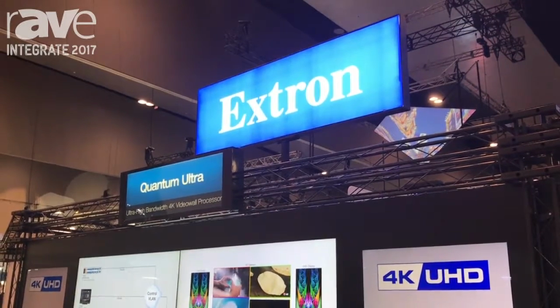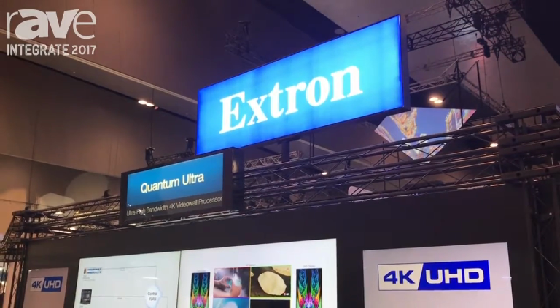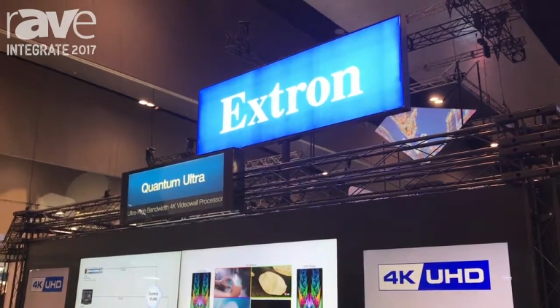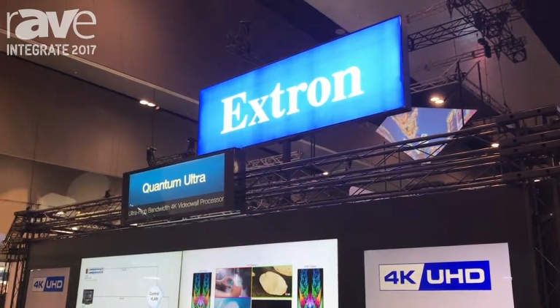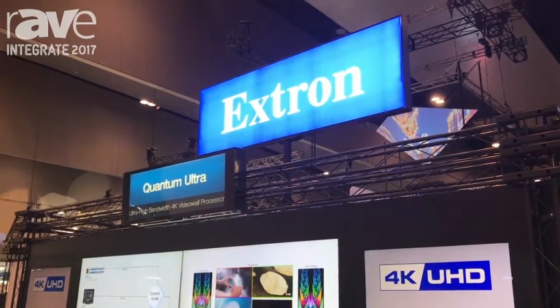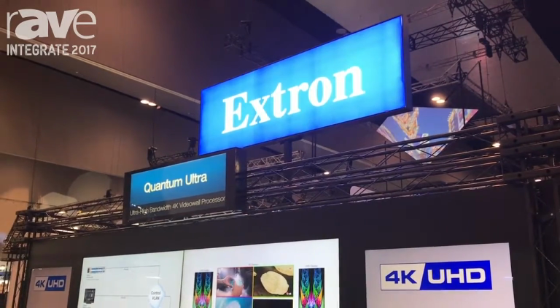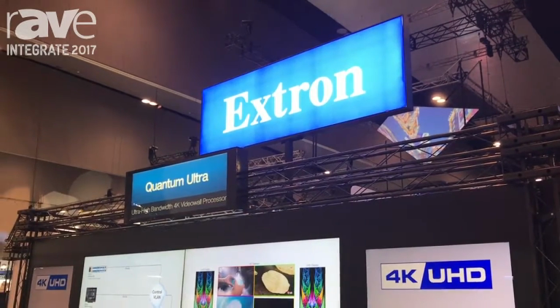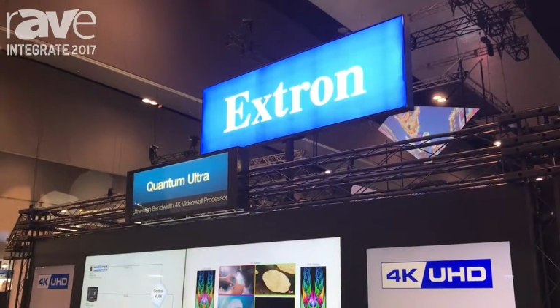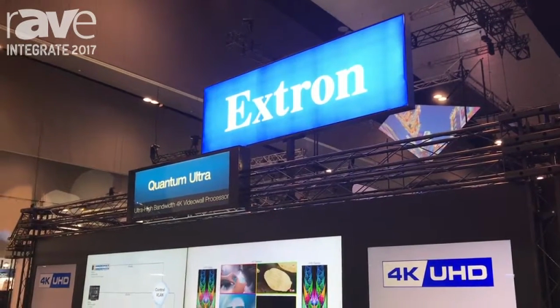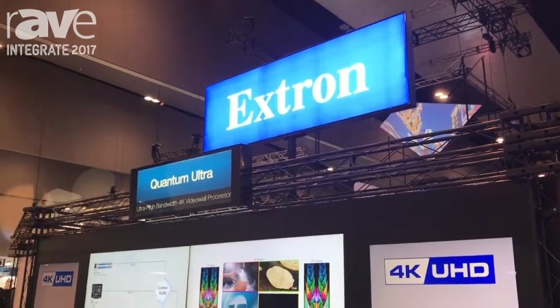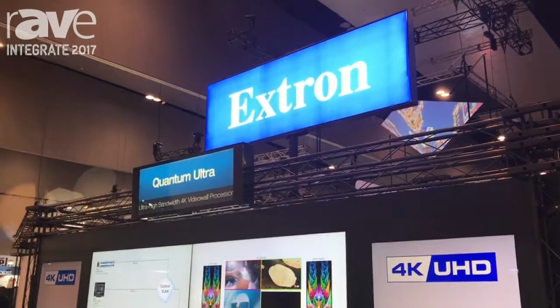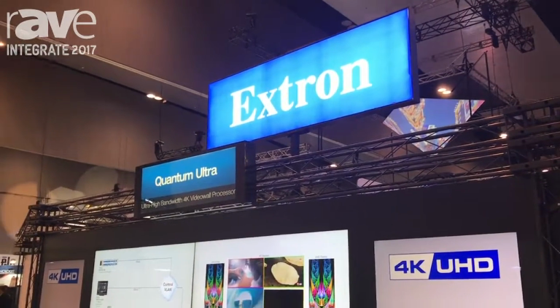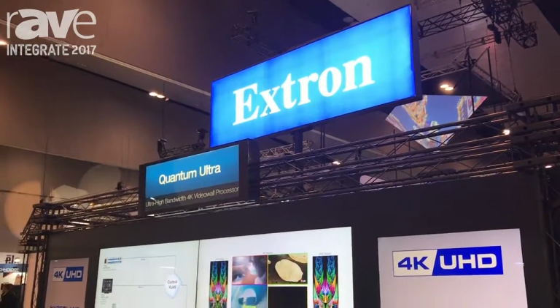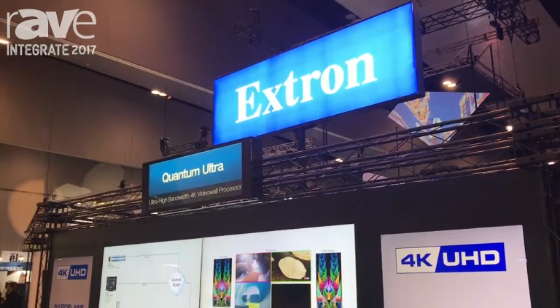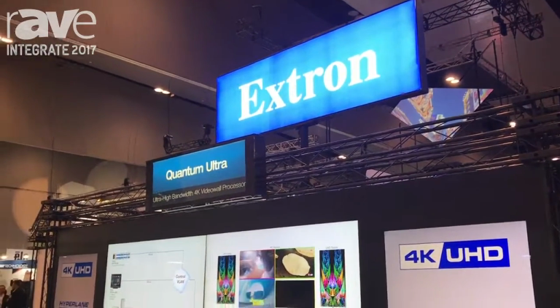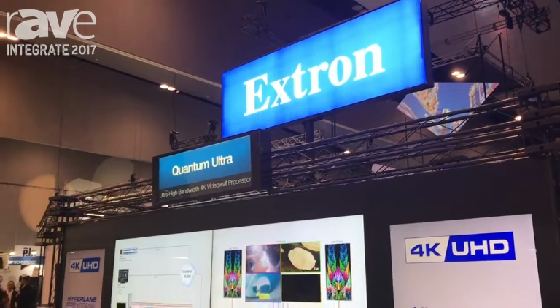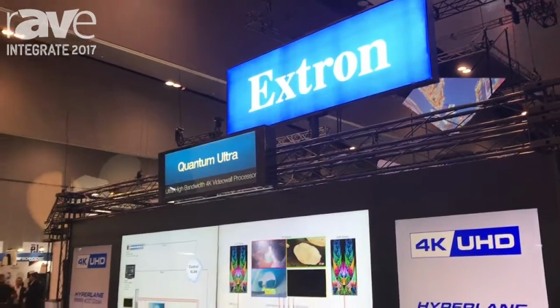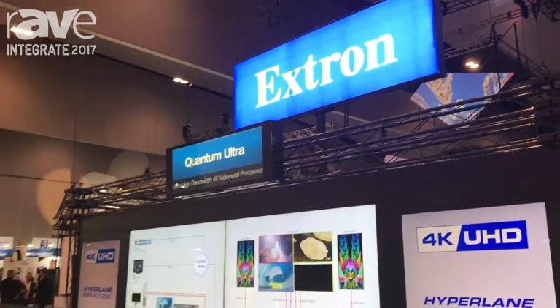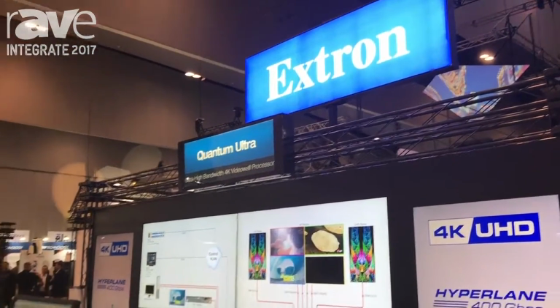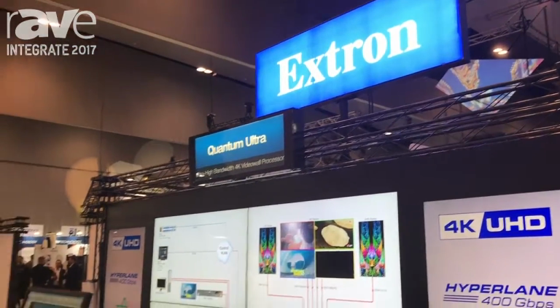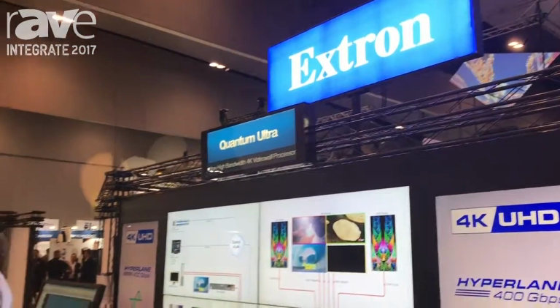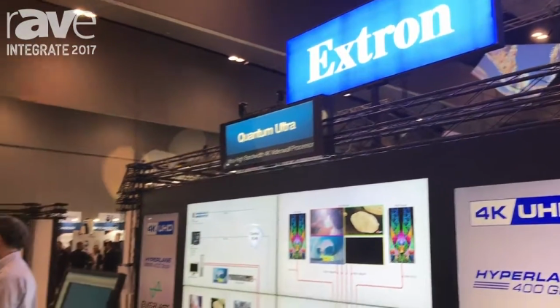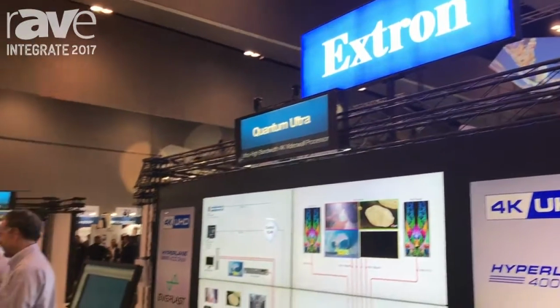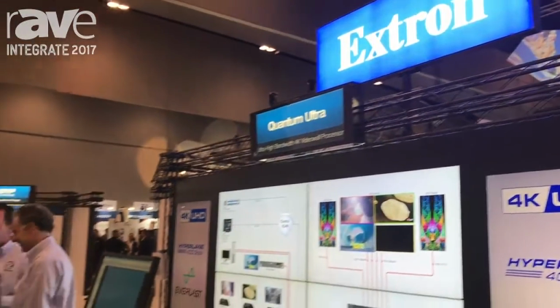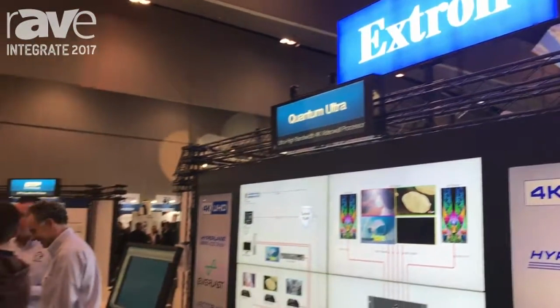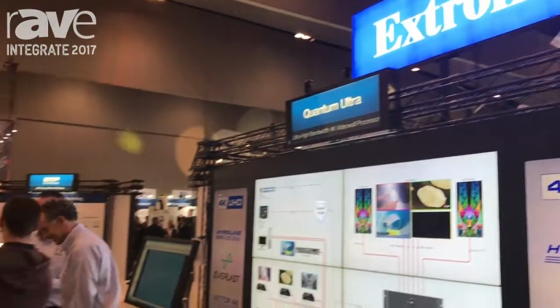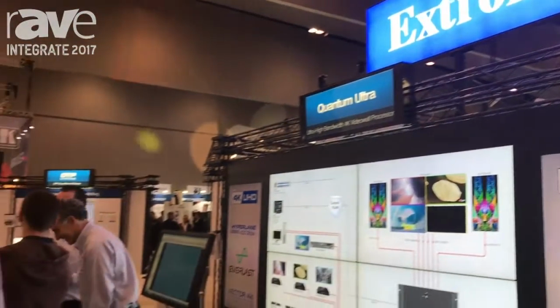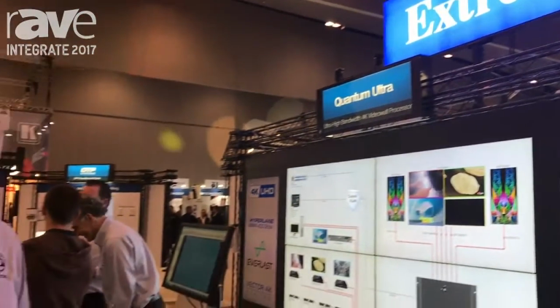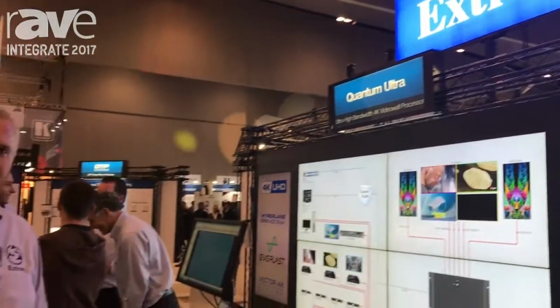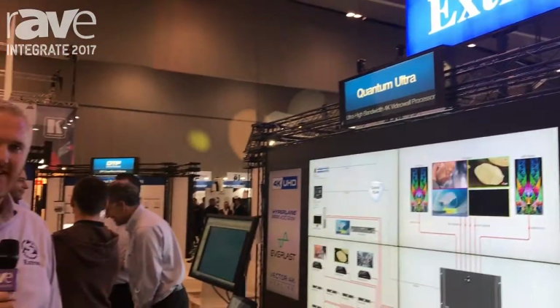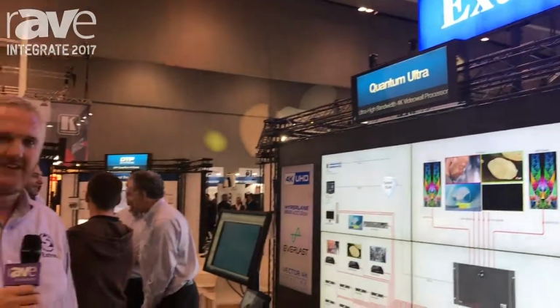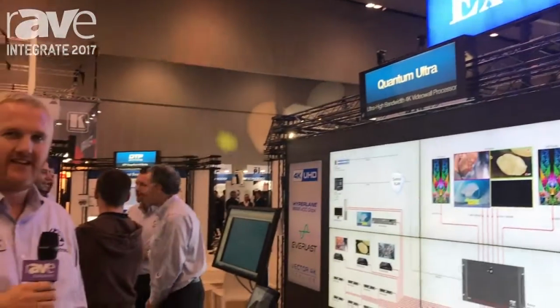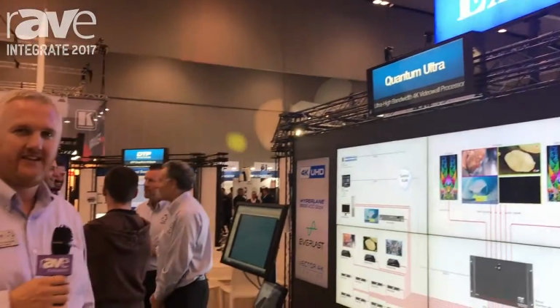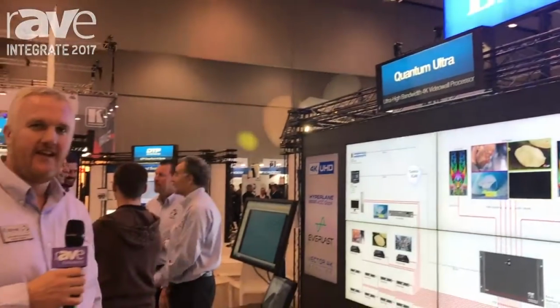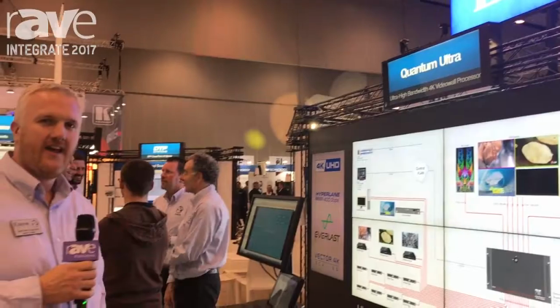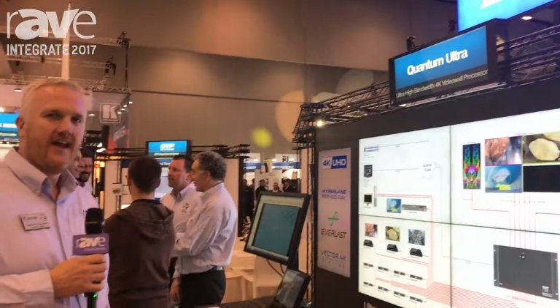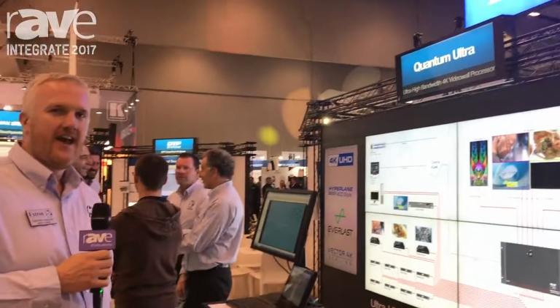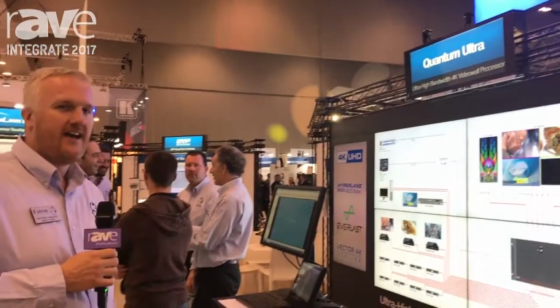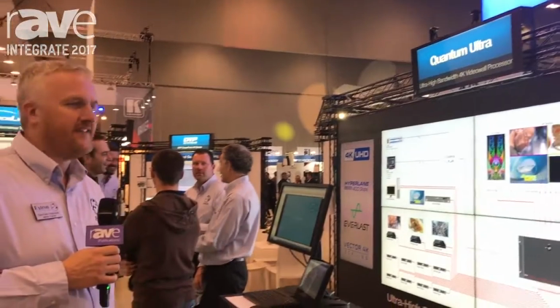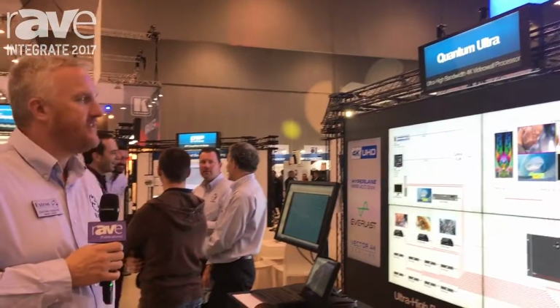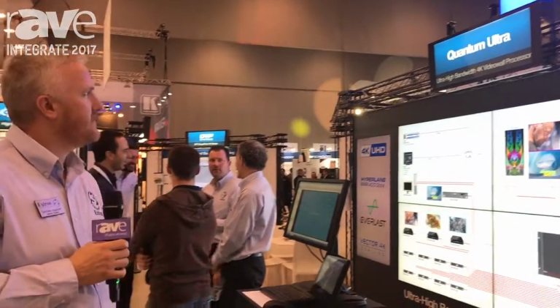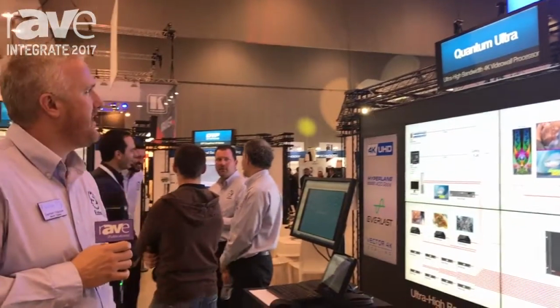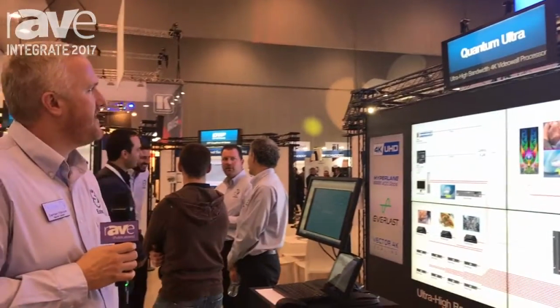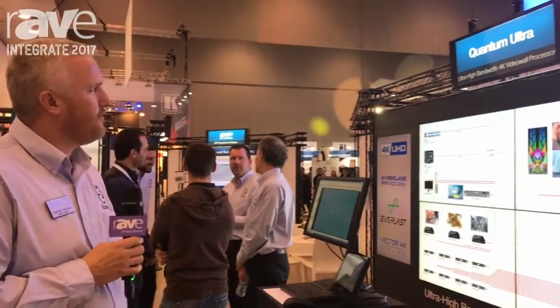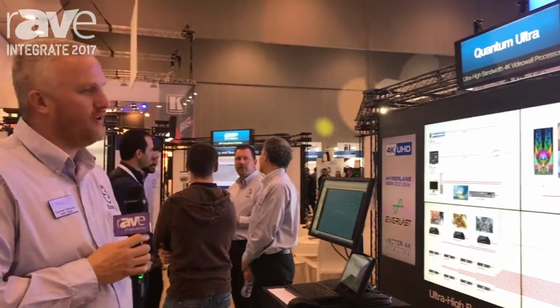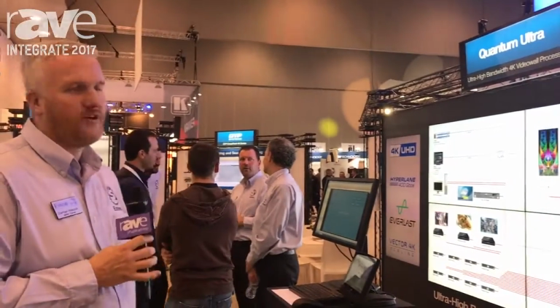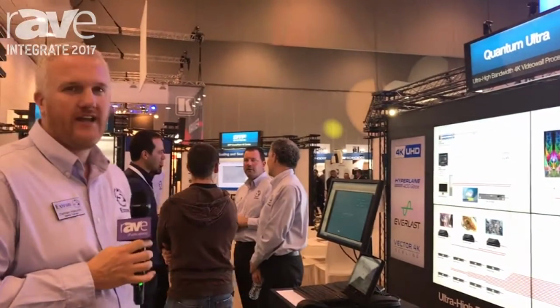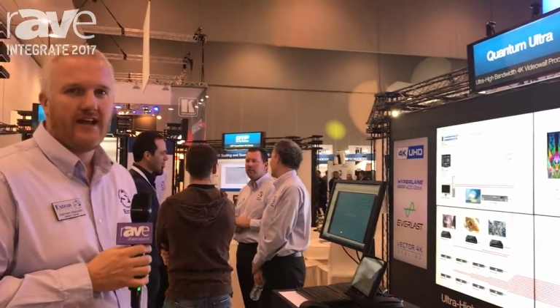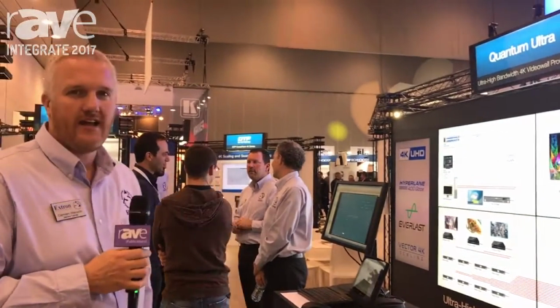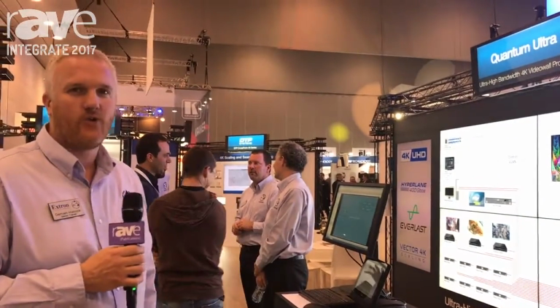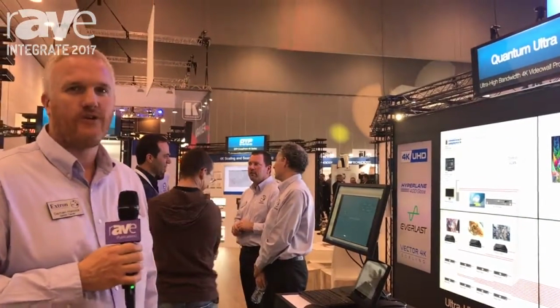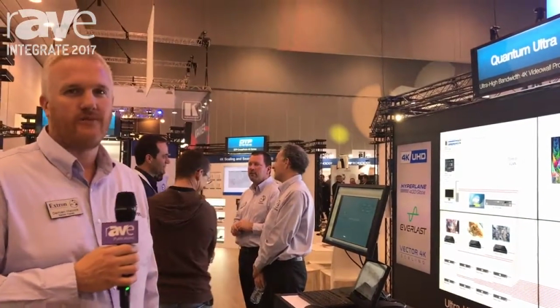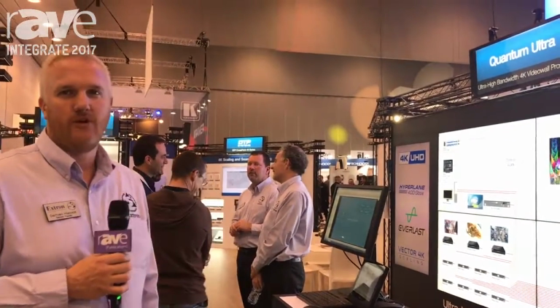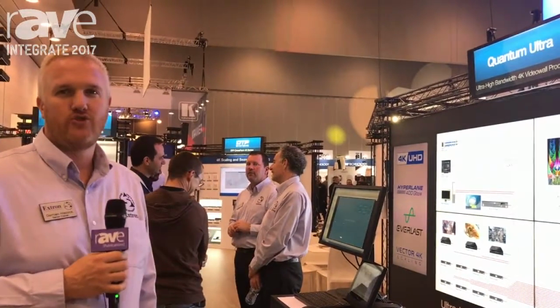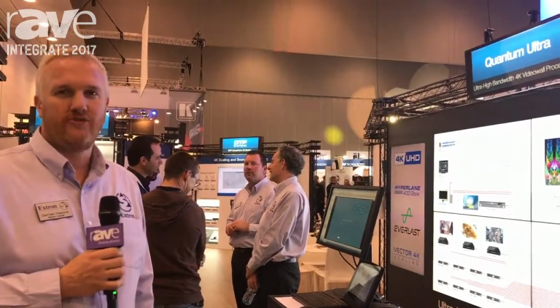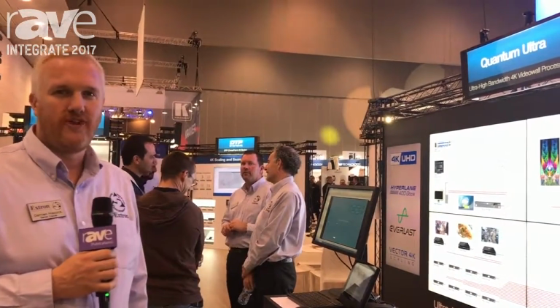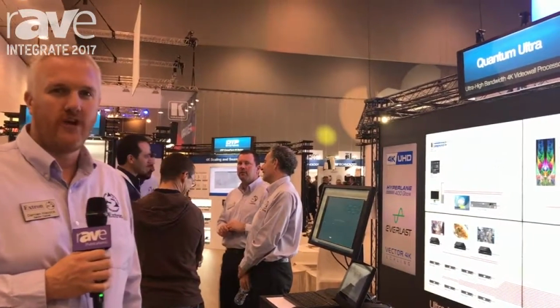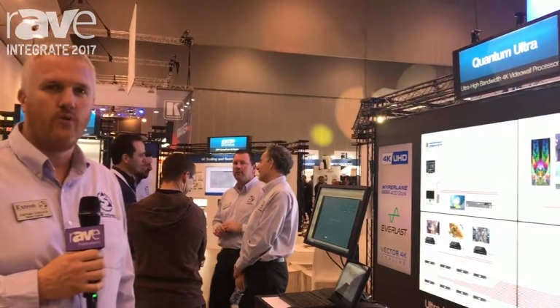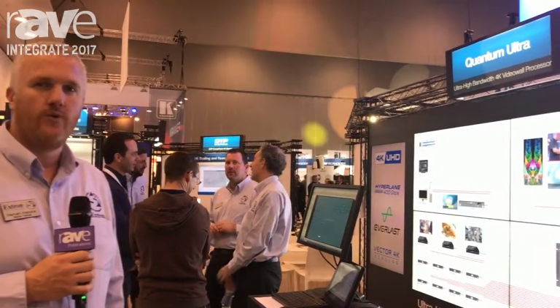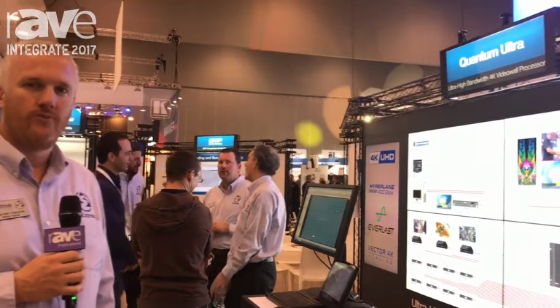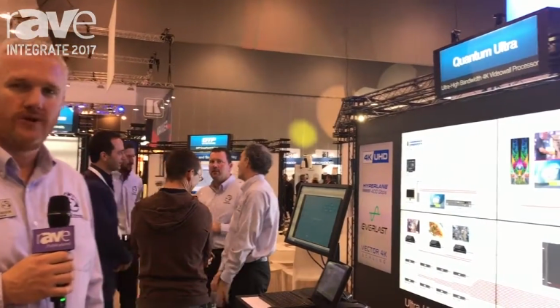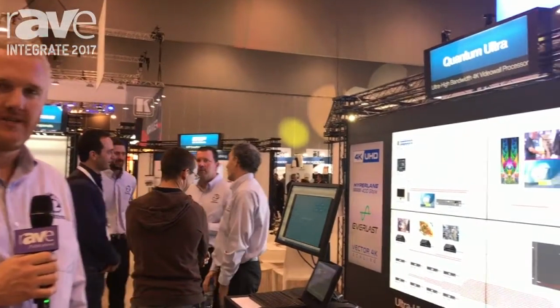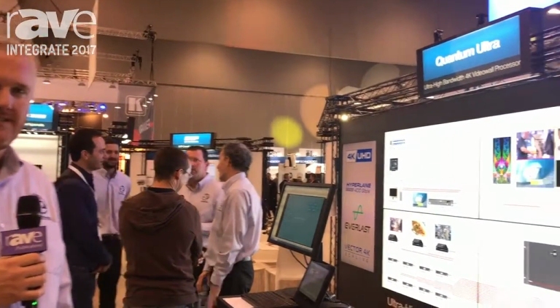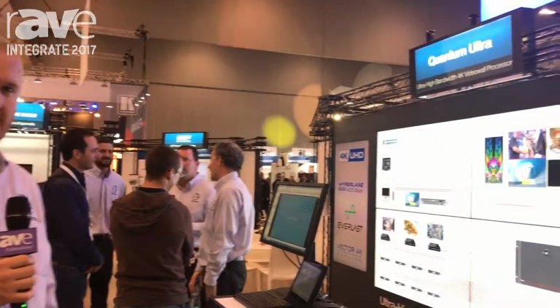Hi, I'm Damian from Extron Australia. We're at Integrate 2017. At this stand here we're looking at our Quantum Ultra video wall processor.